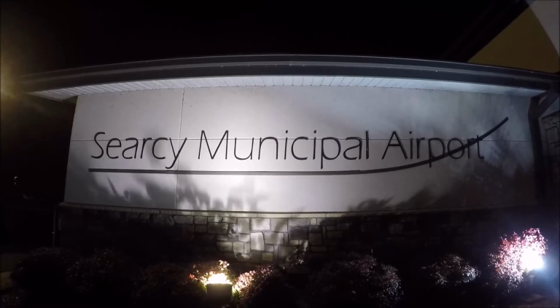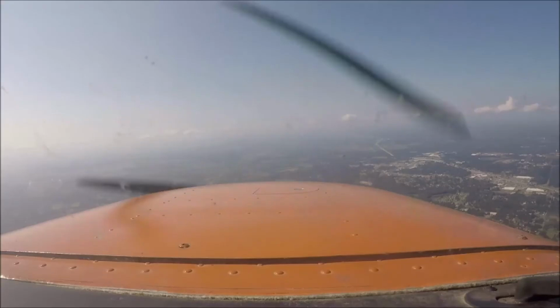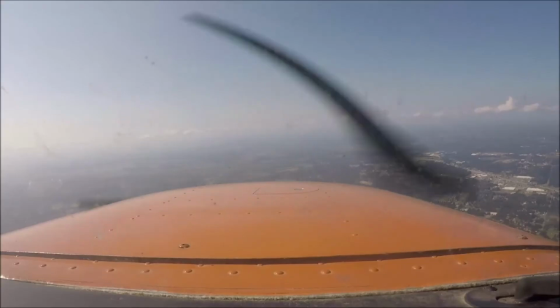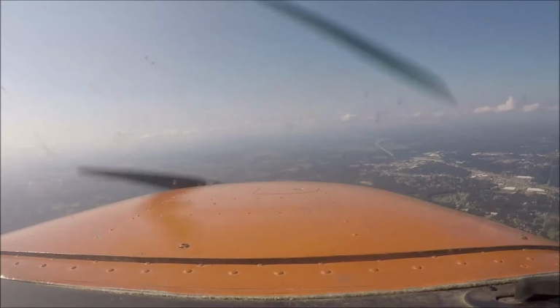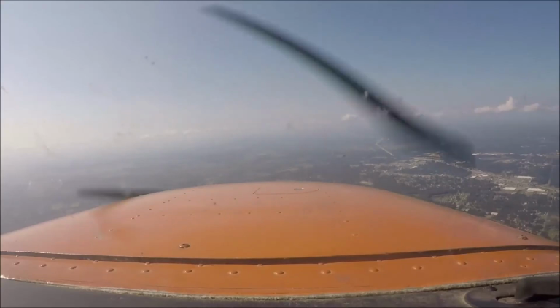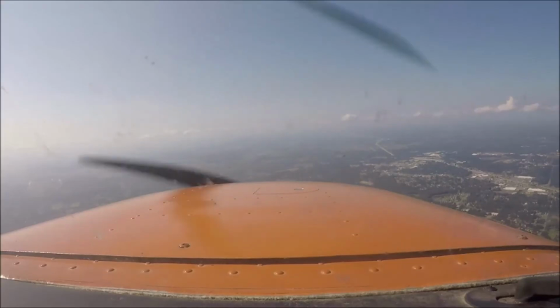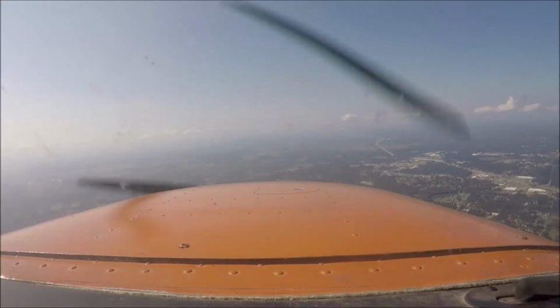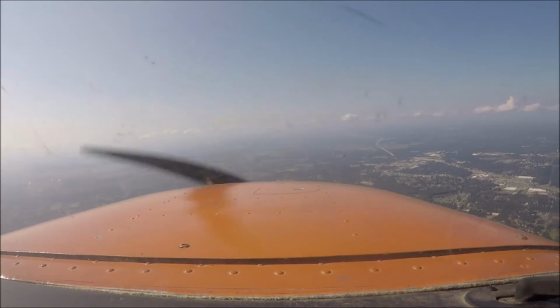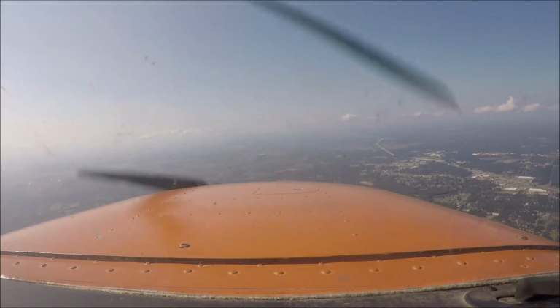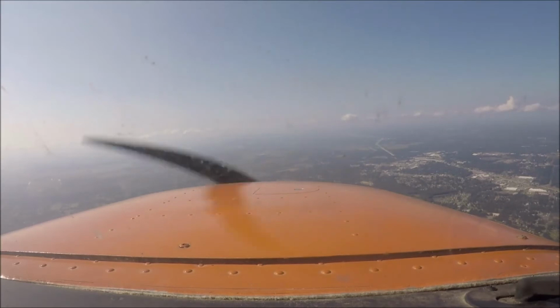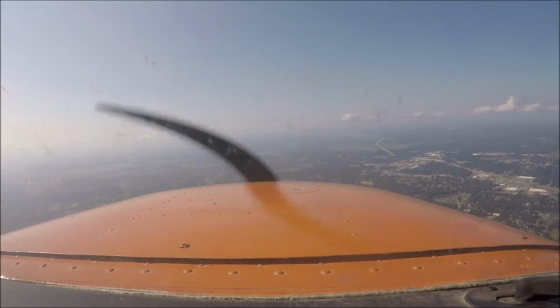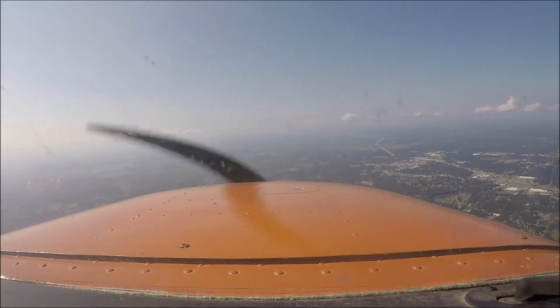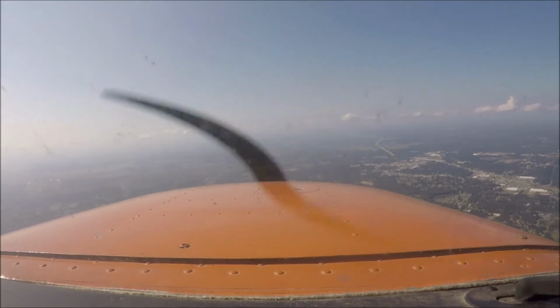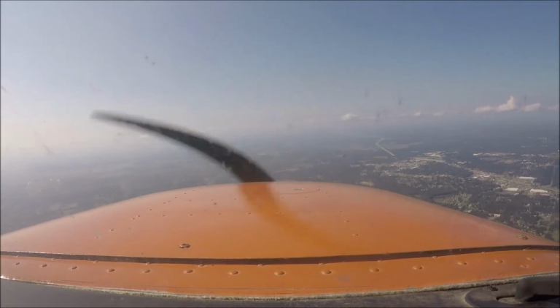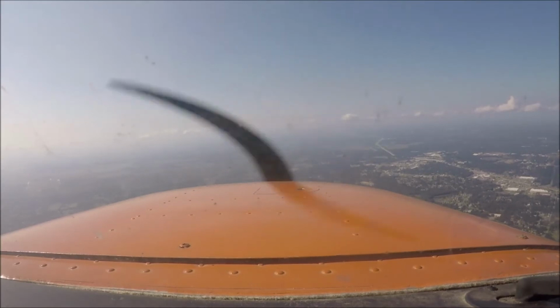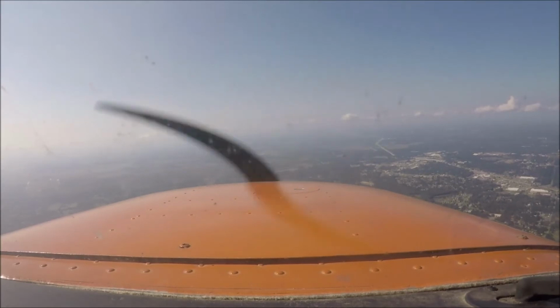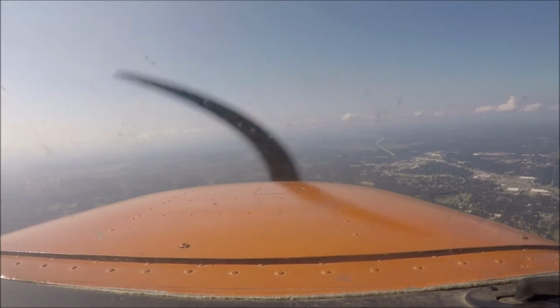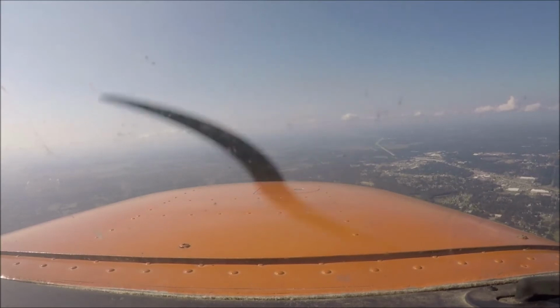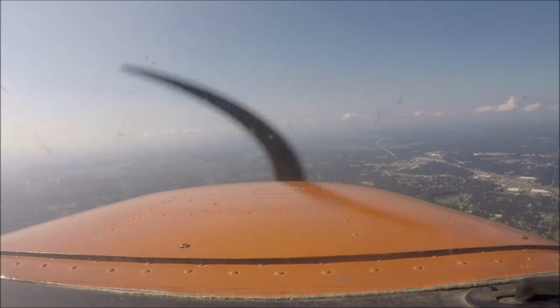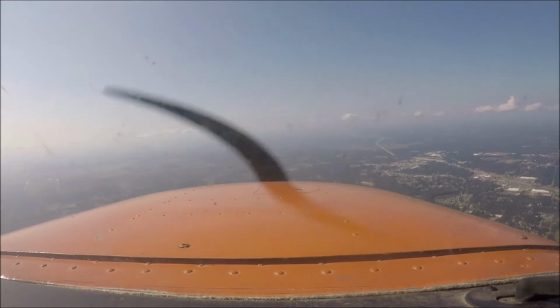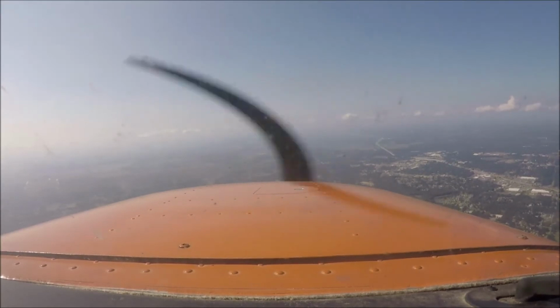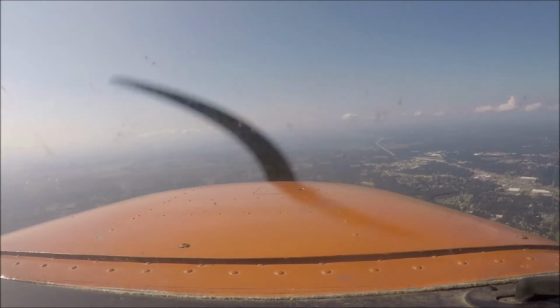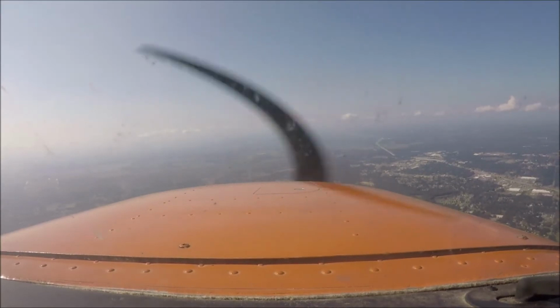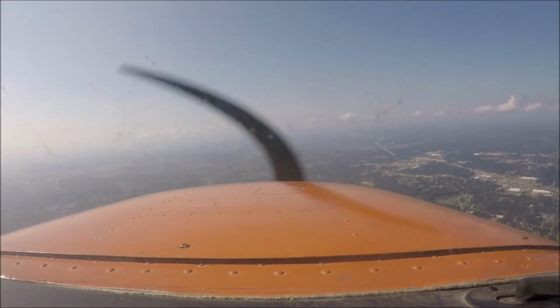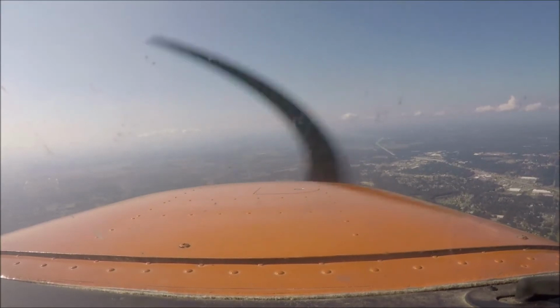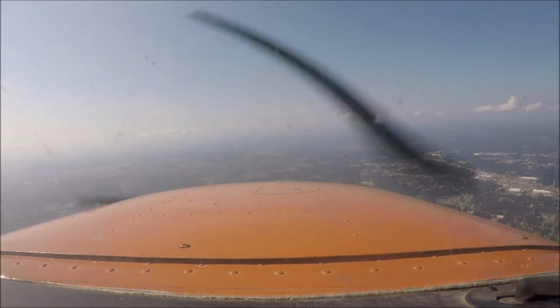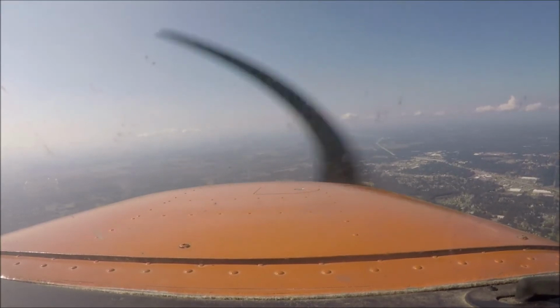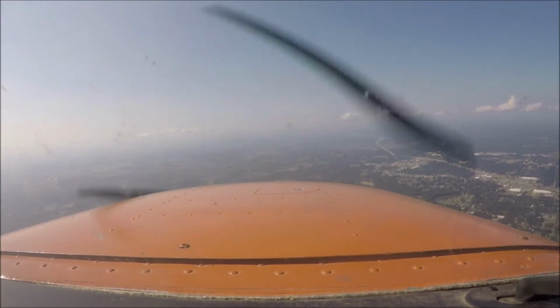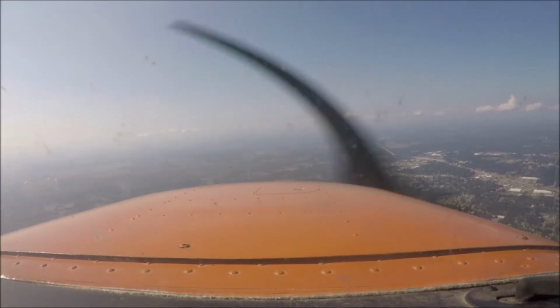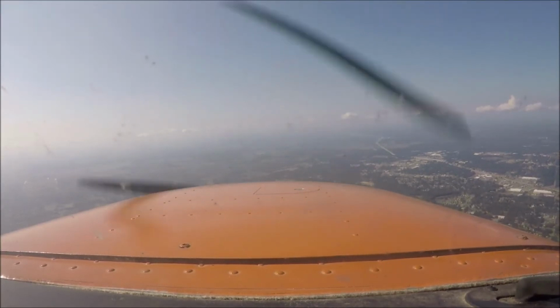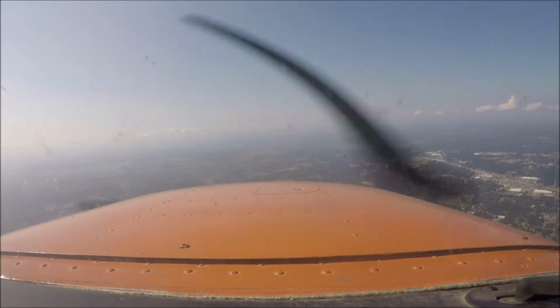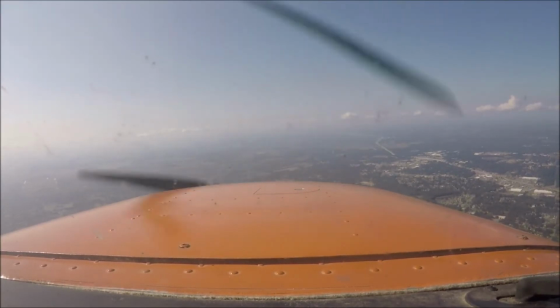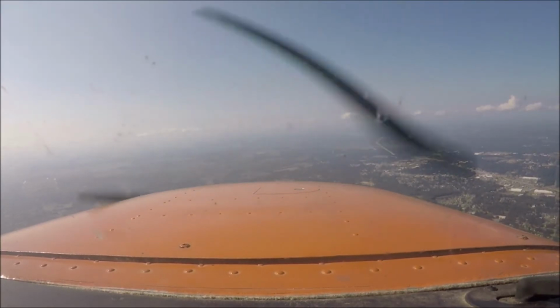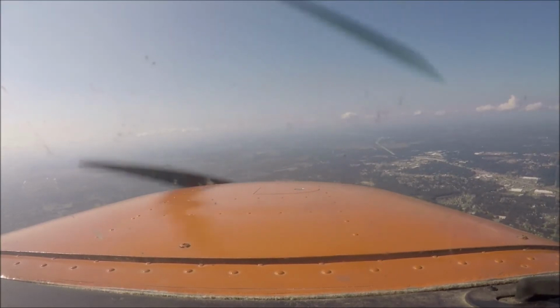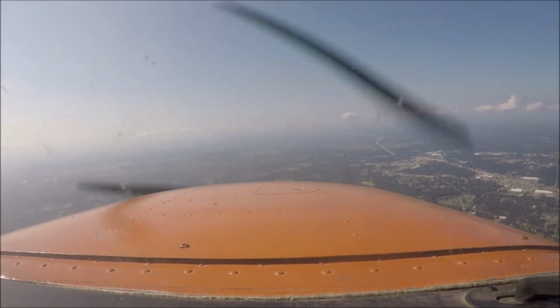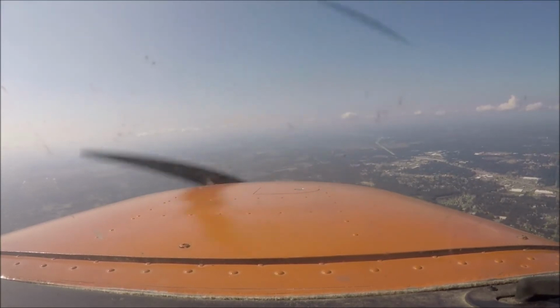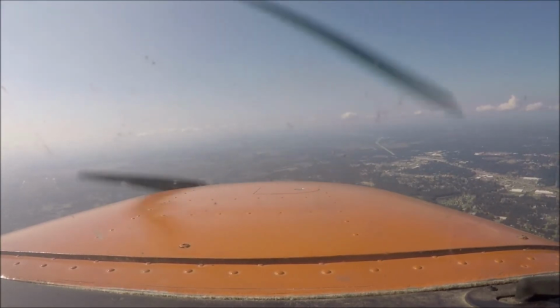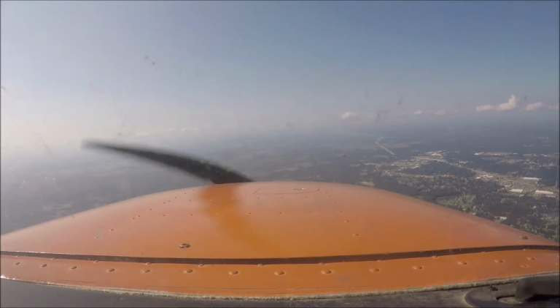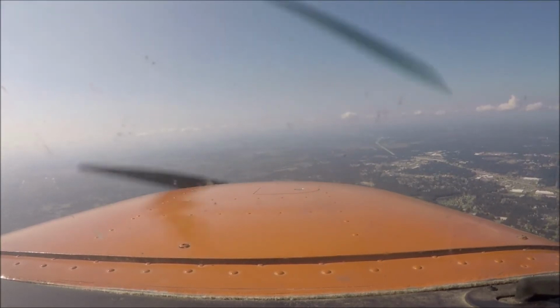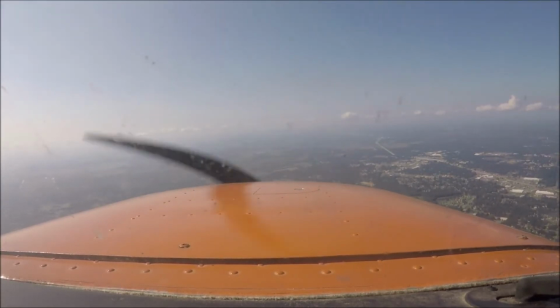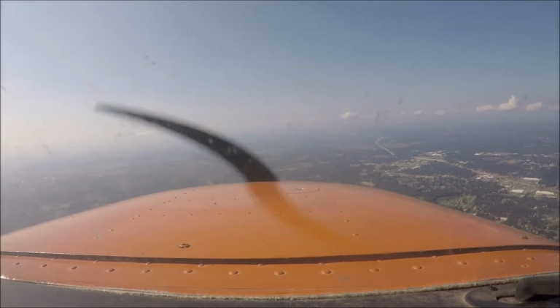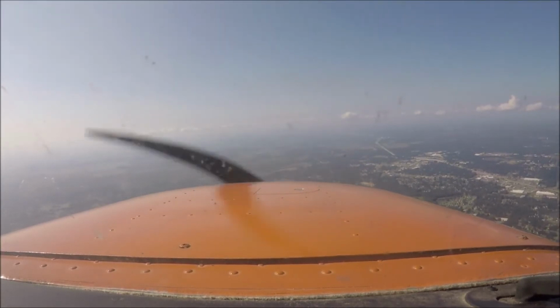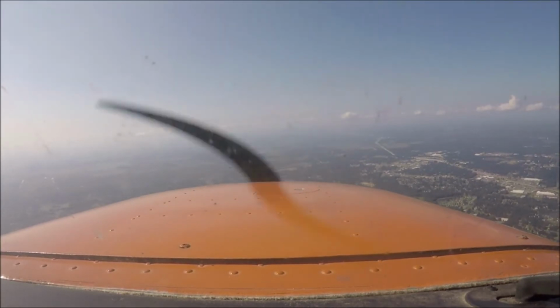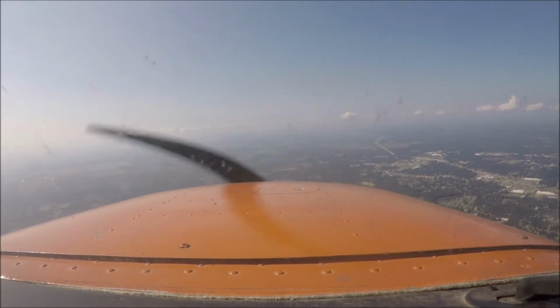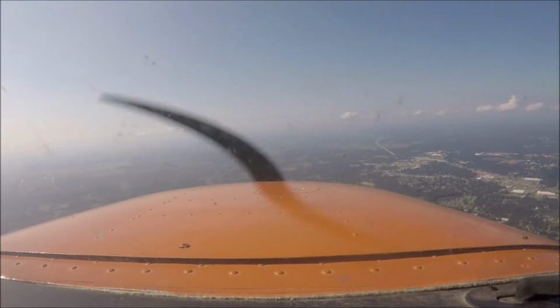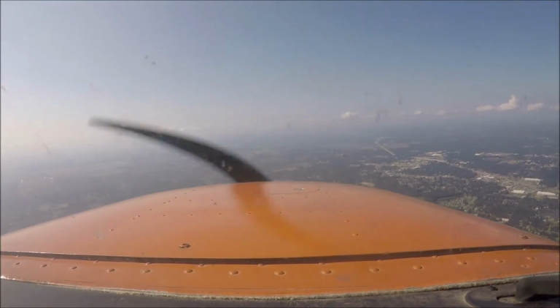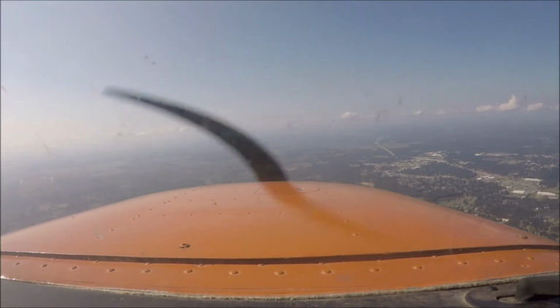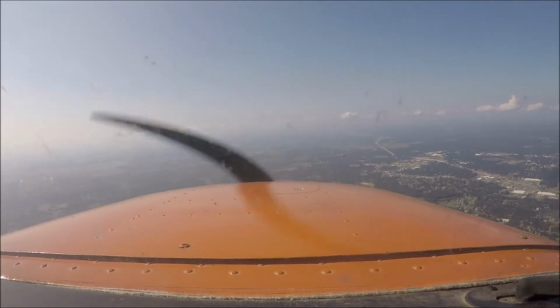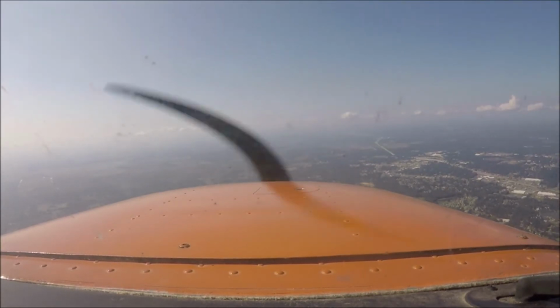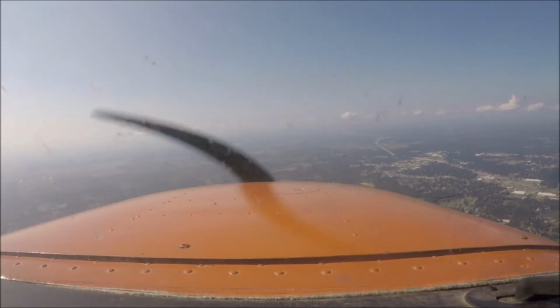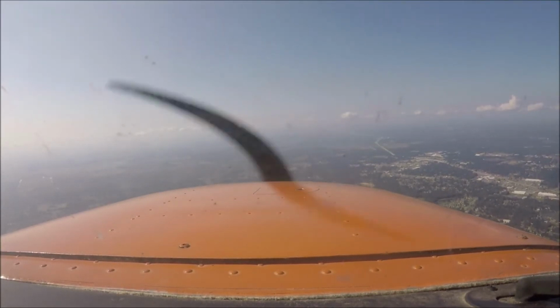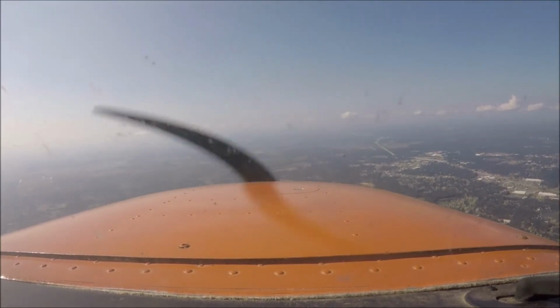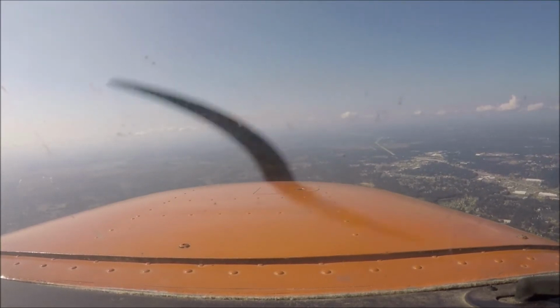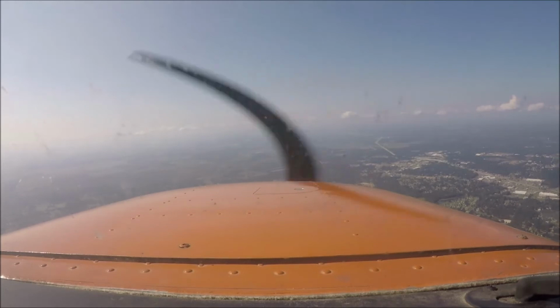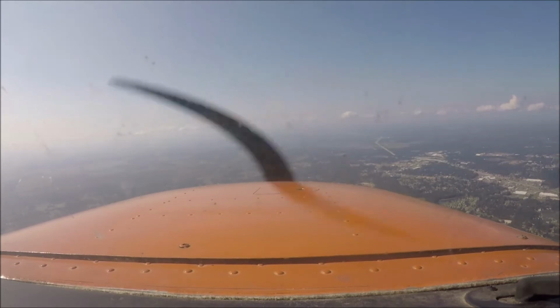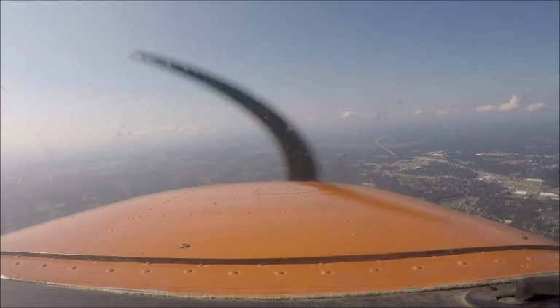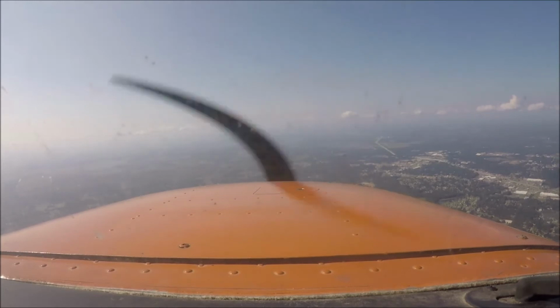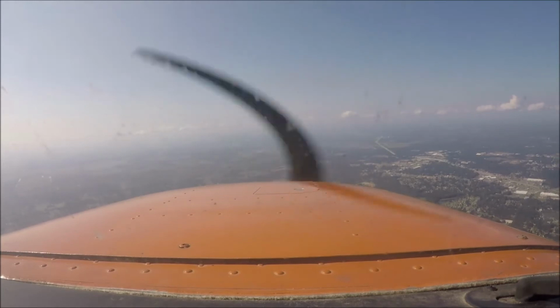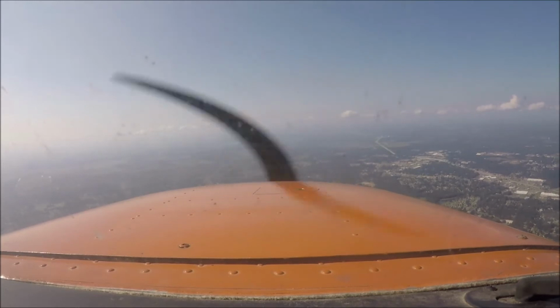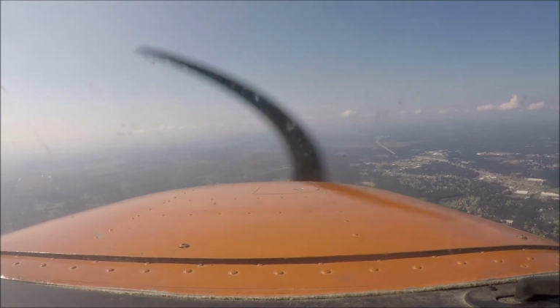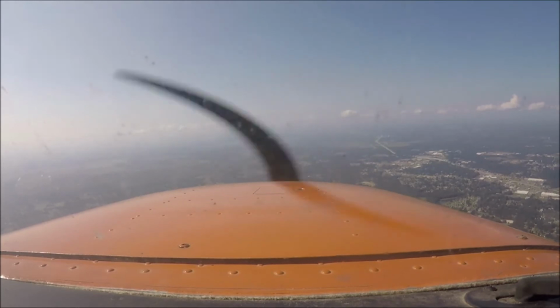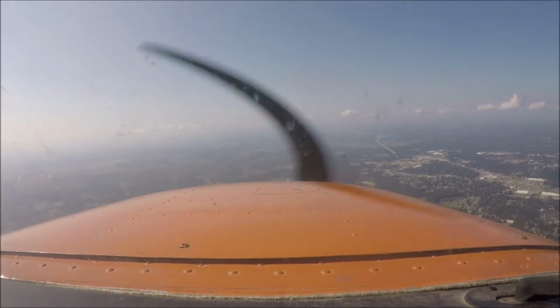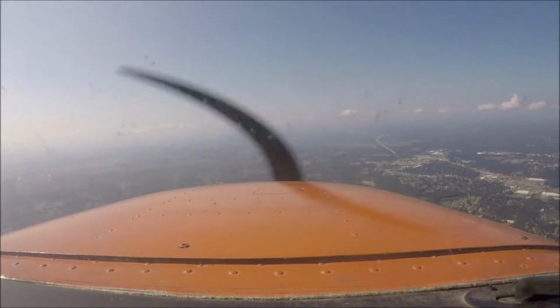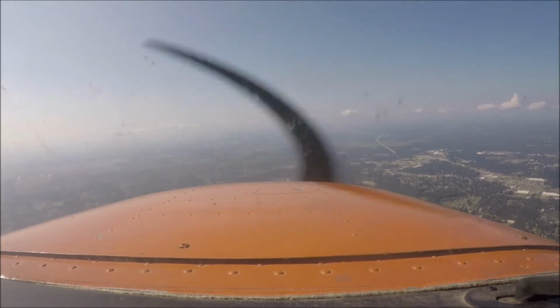Yes sir, we have Adams on site. 924 Foxtrot, enter left base, runway 18, contact the tower, 118.7, good day.